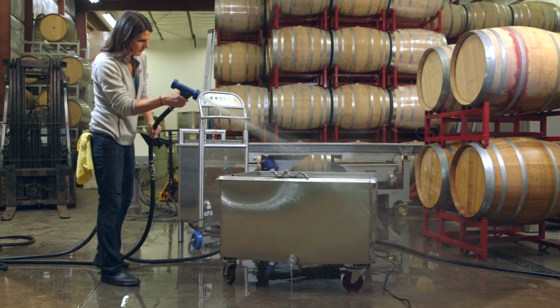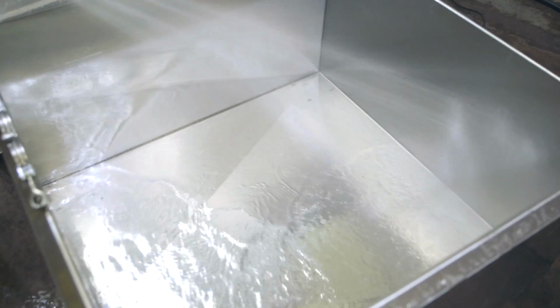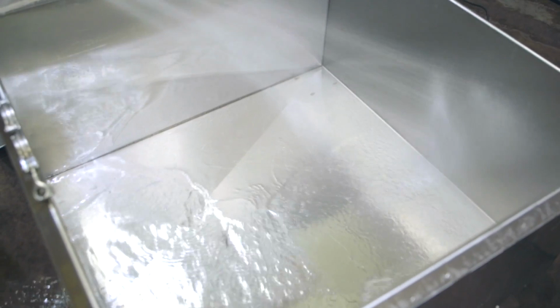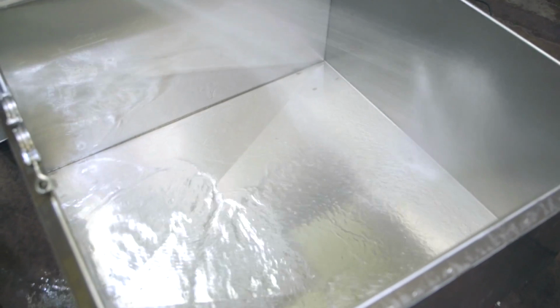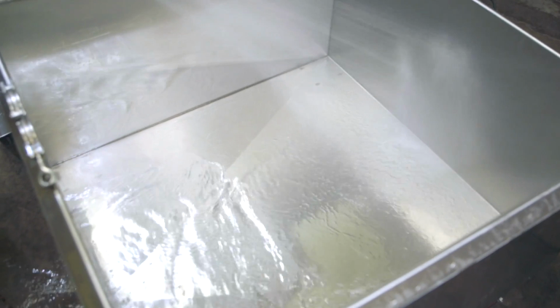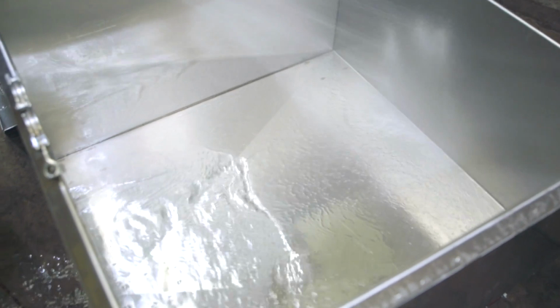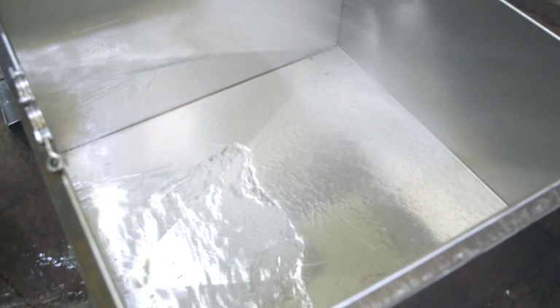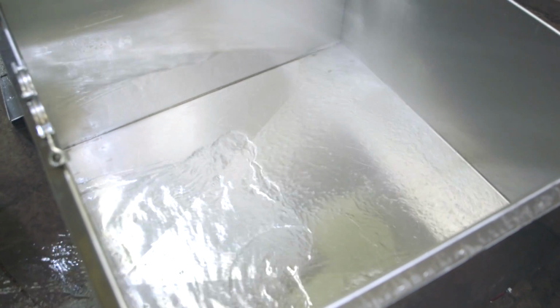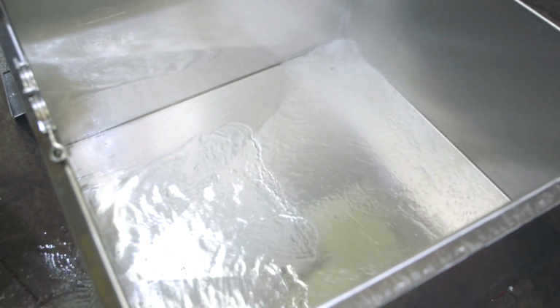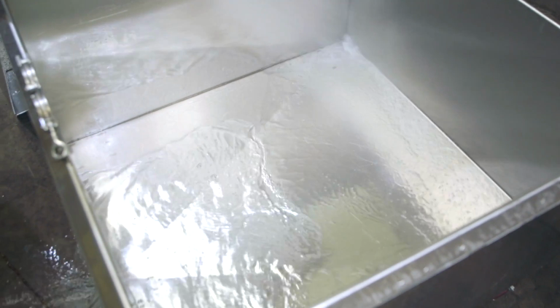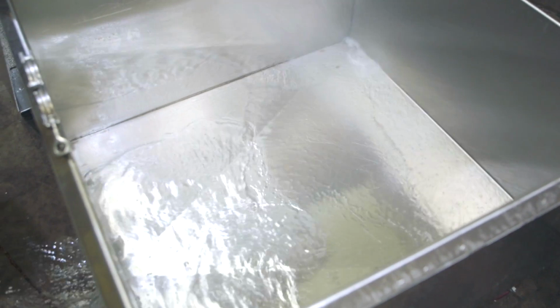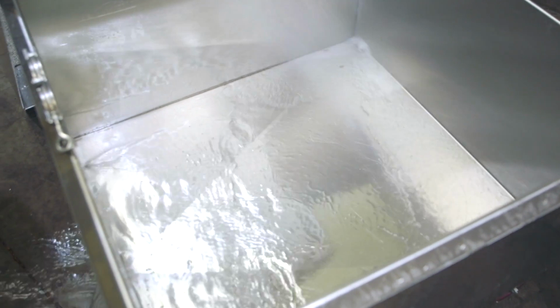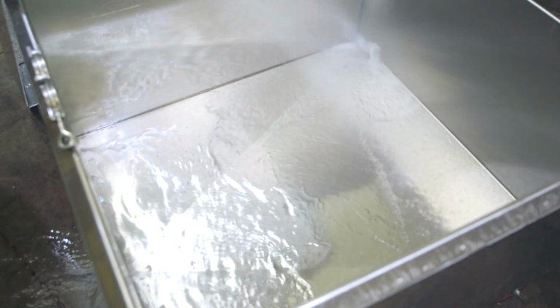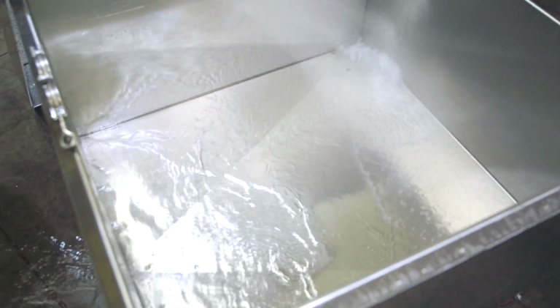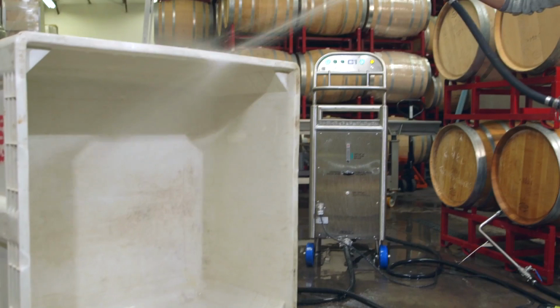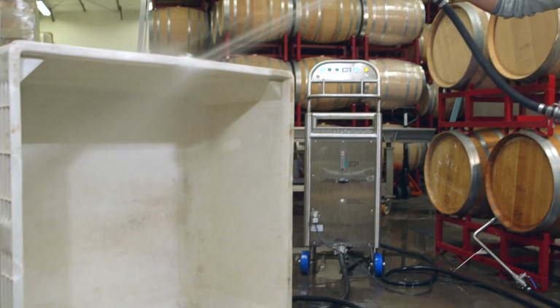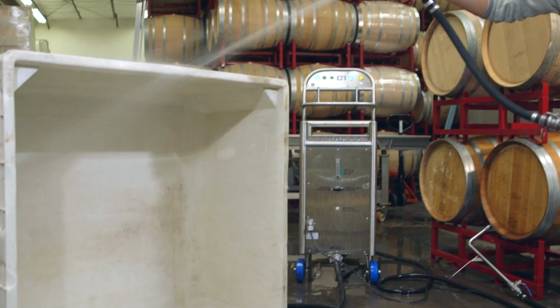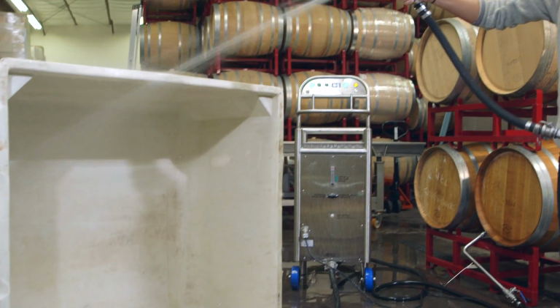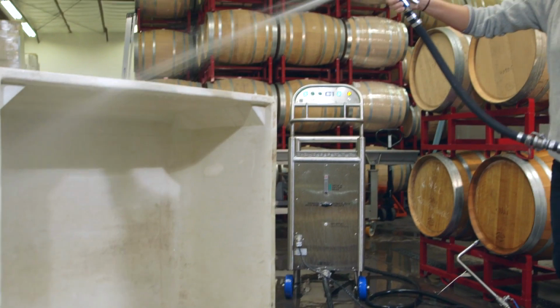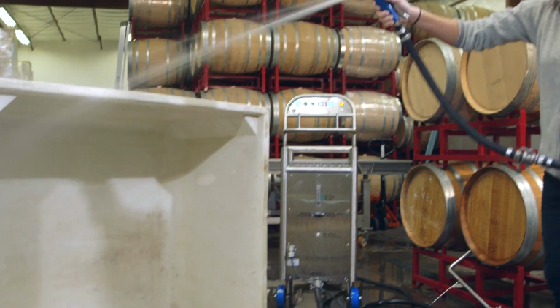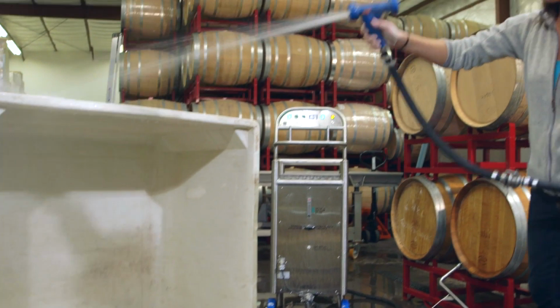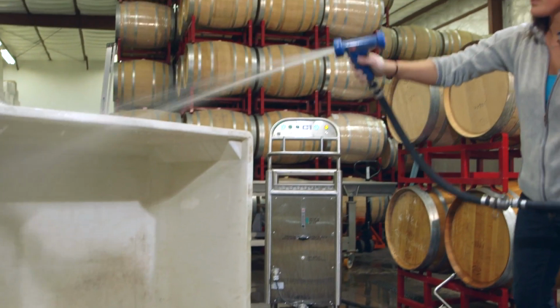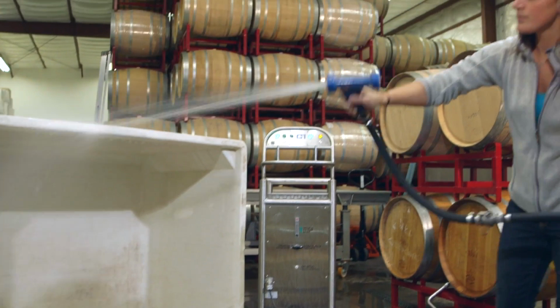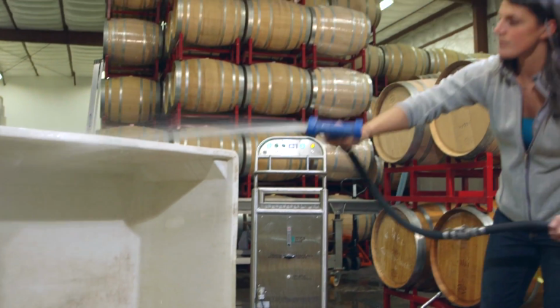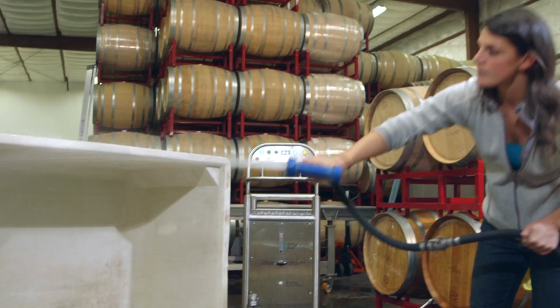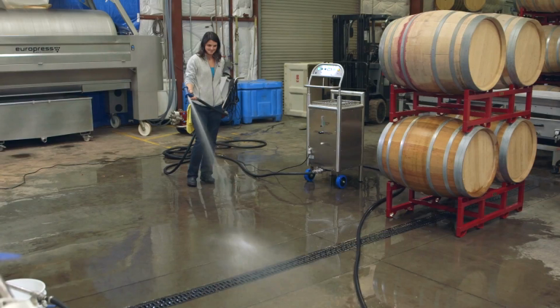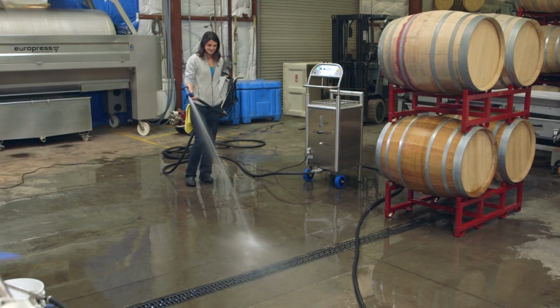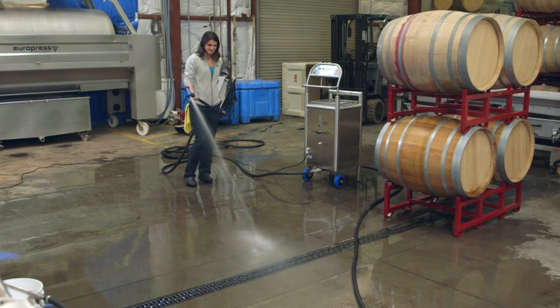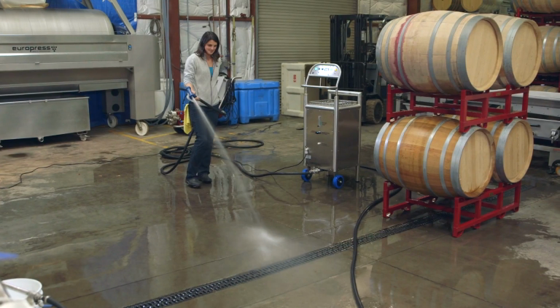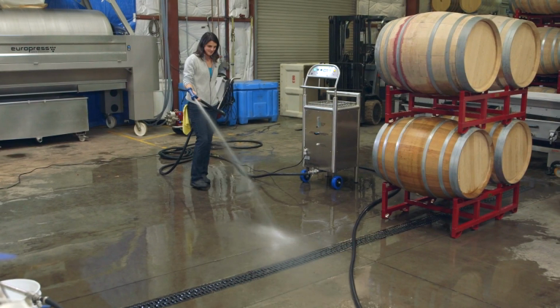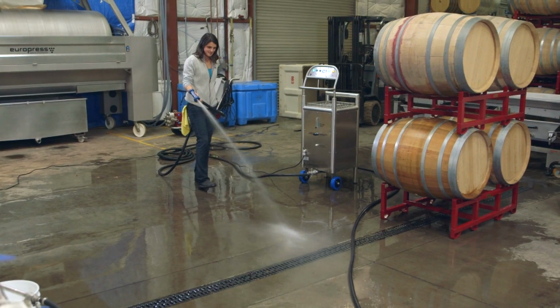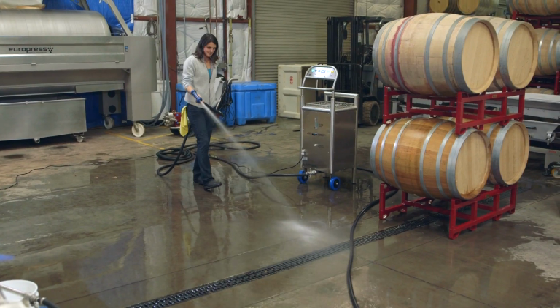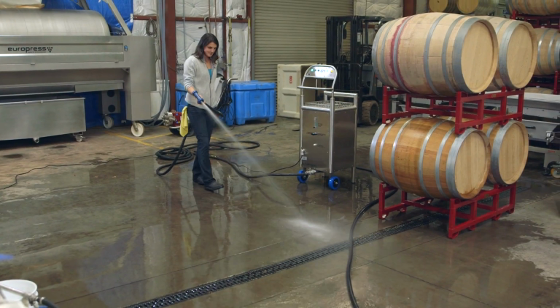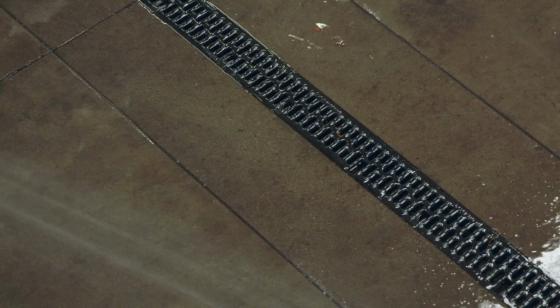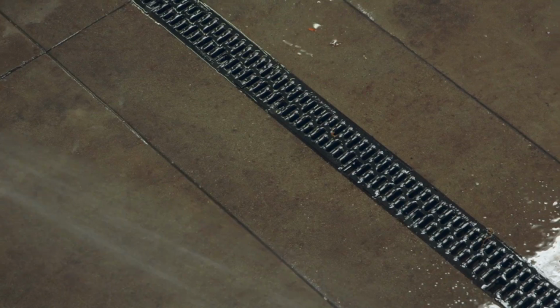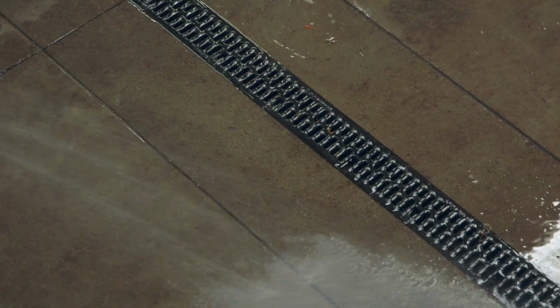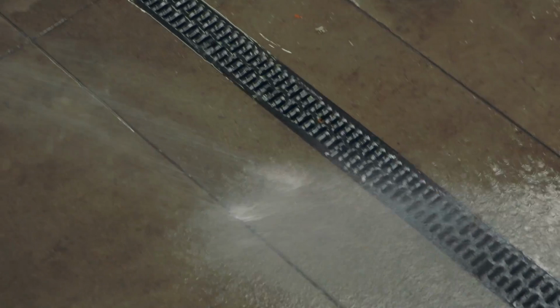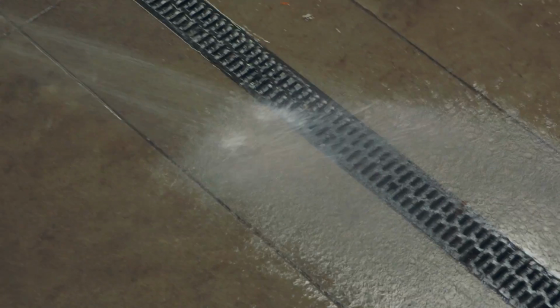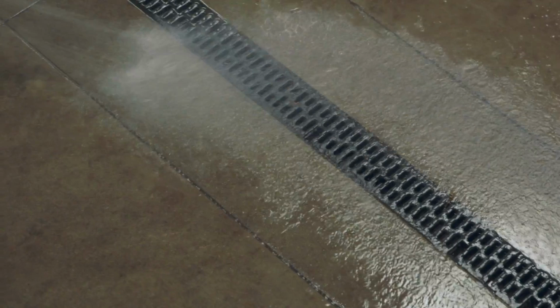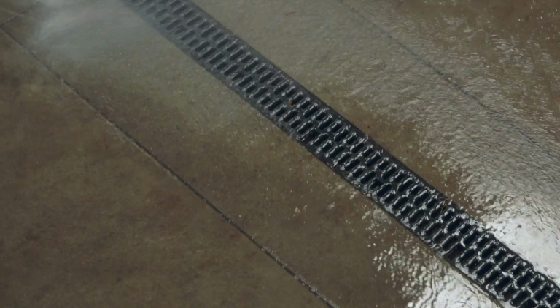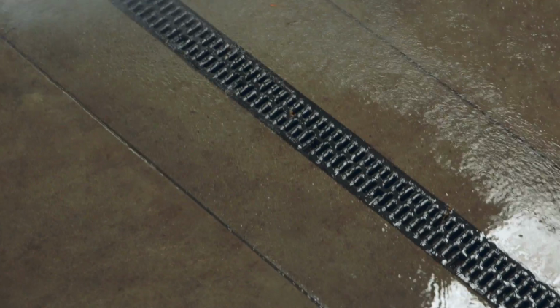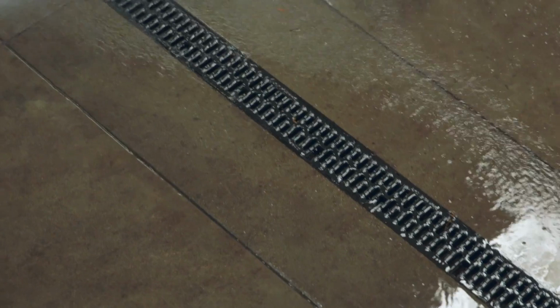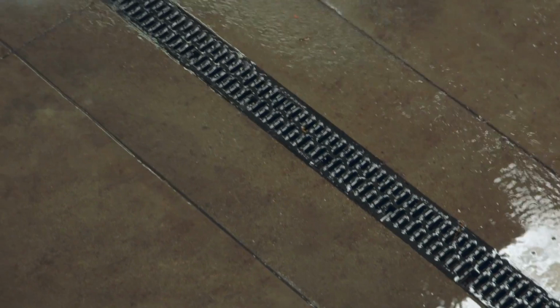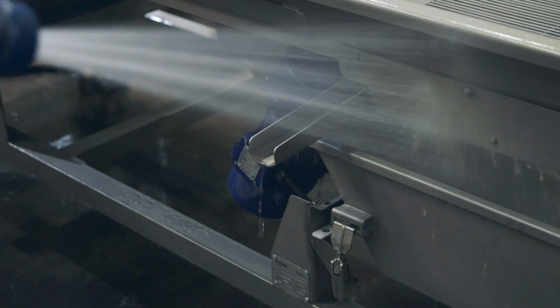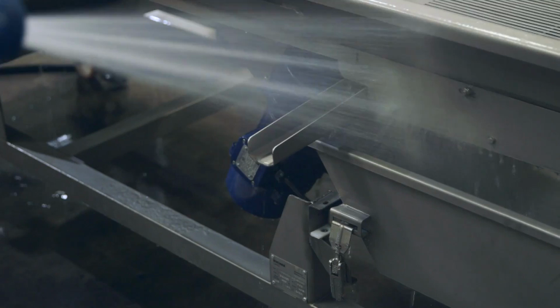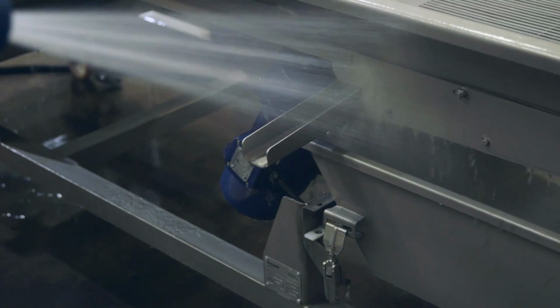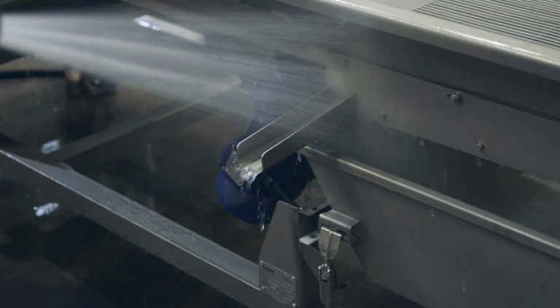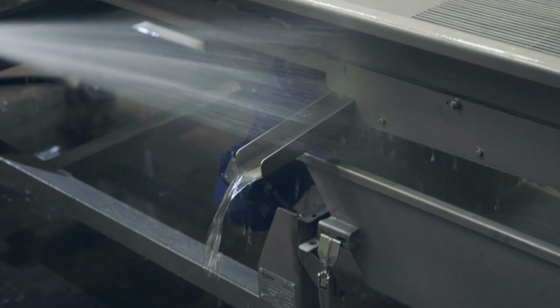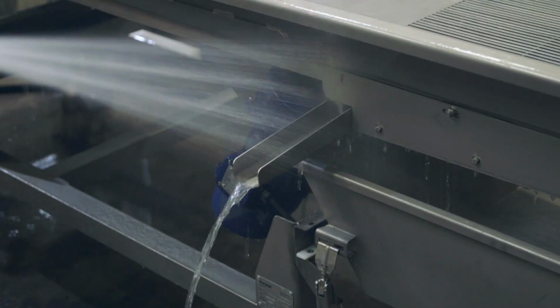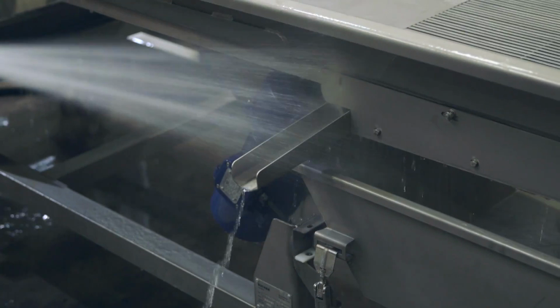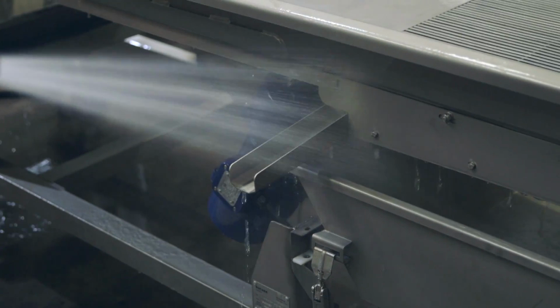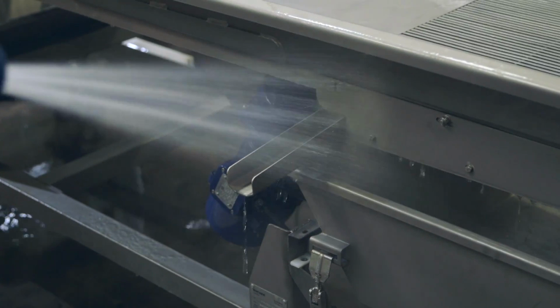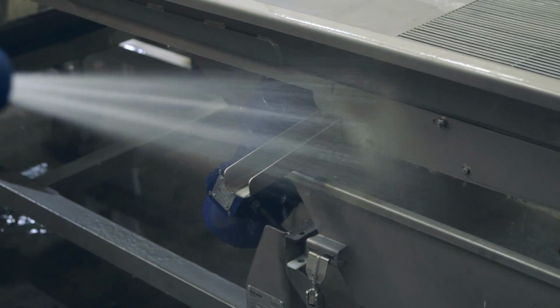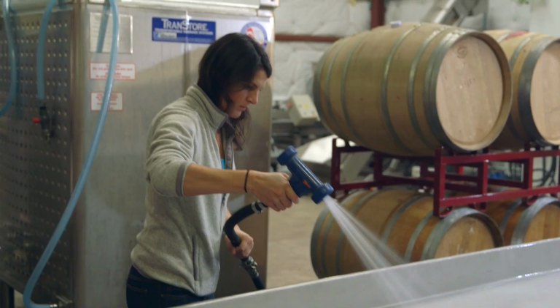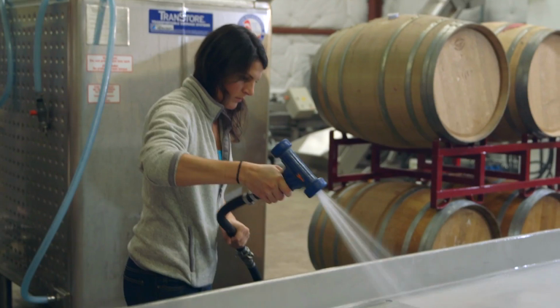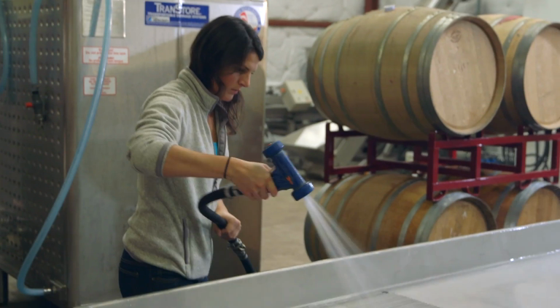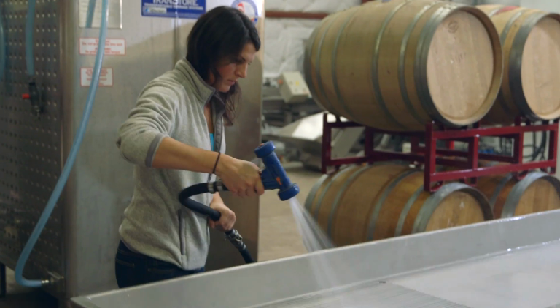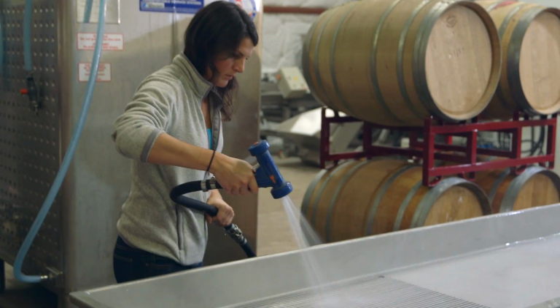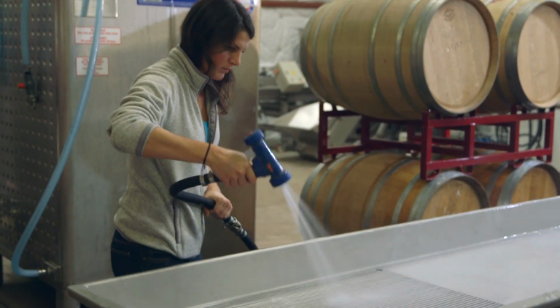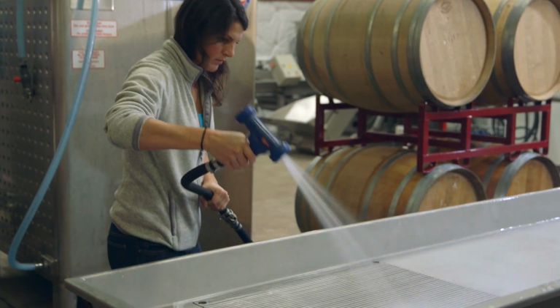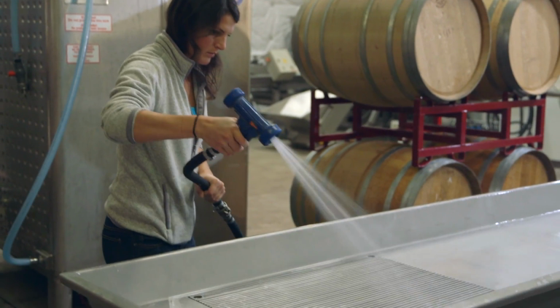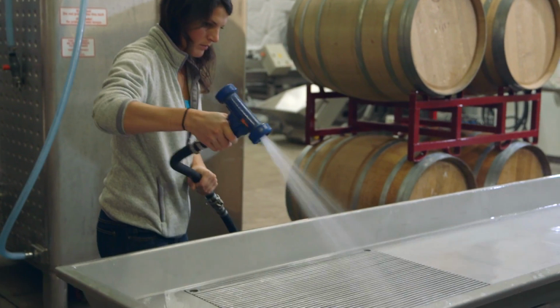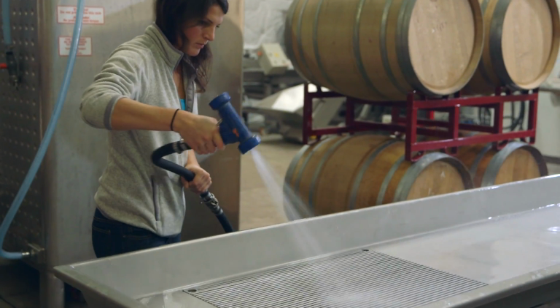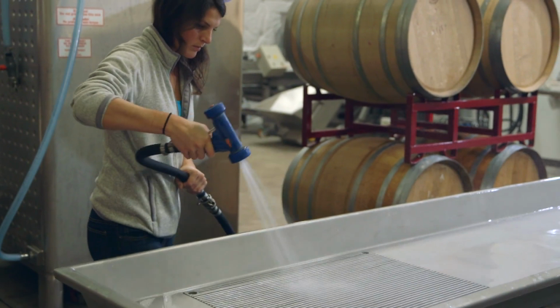Wash down any surface including walls, floors, drains, bottling lines, and other production equipment.